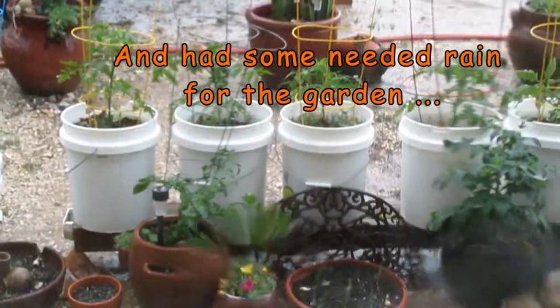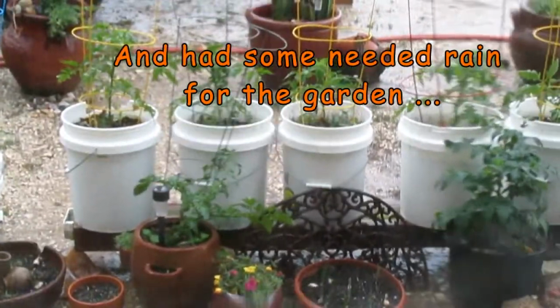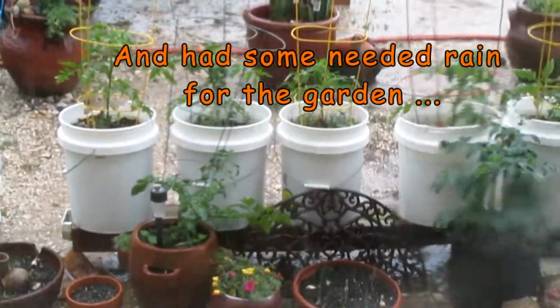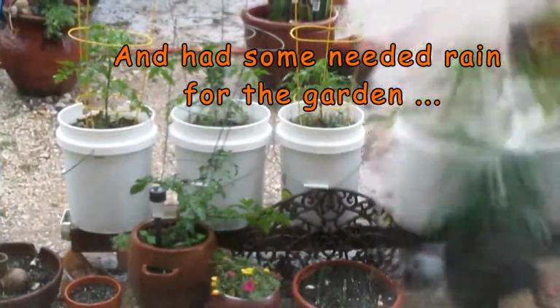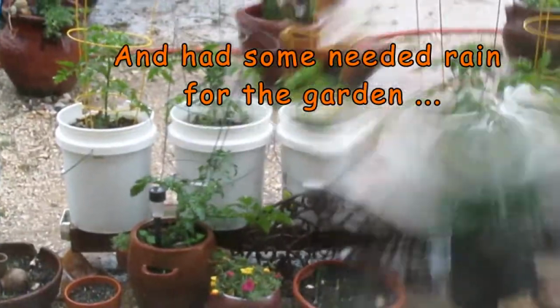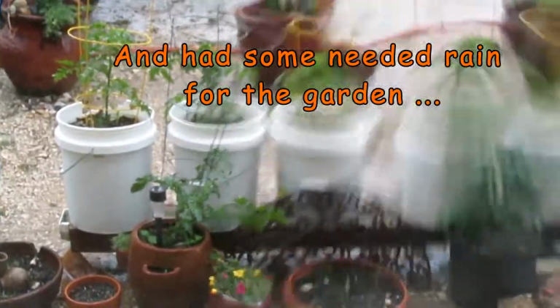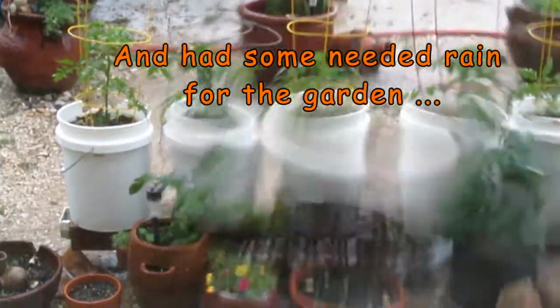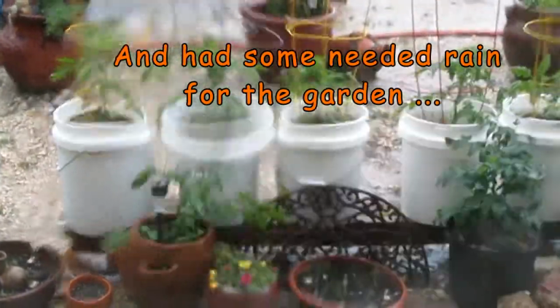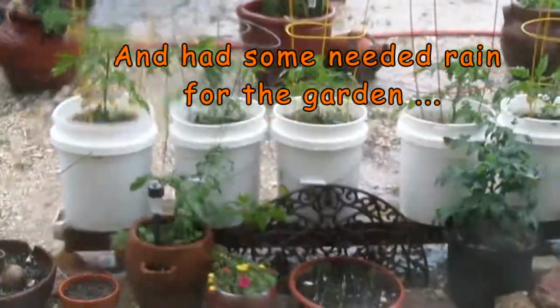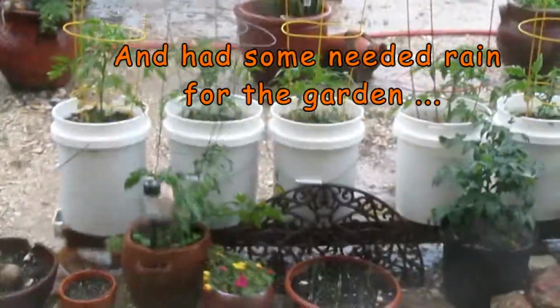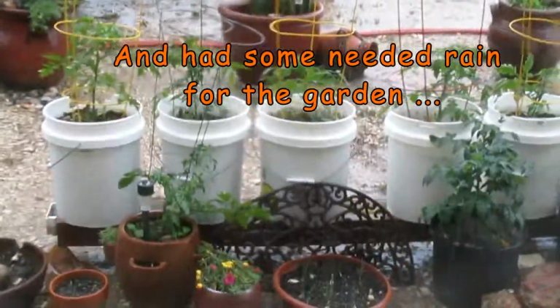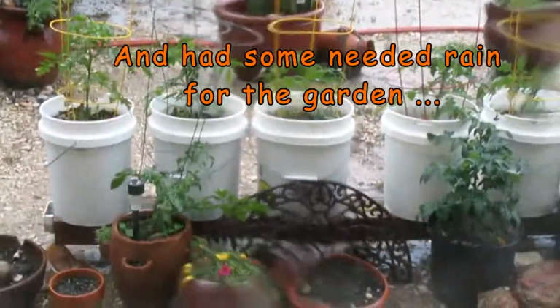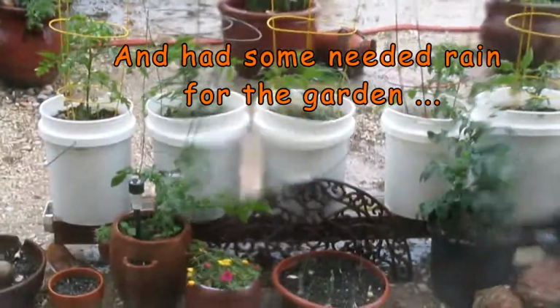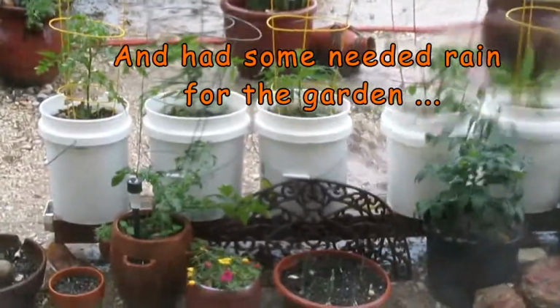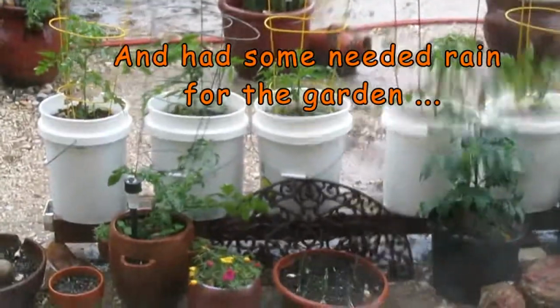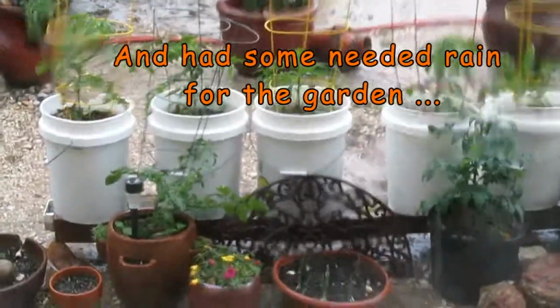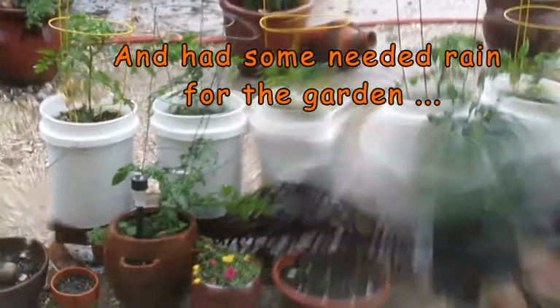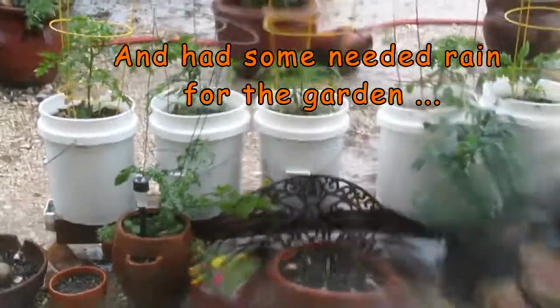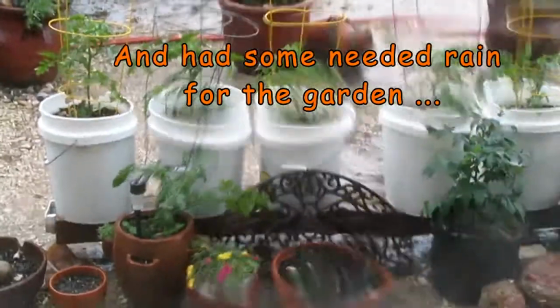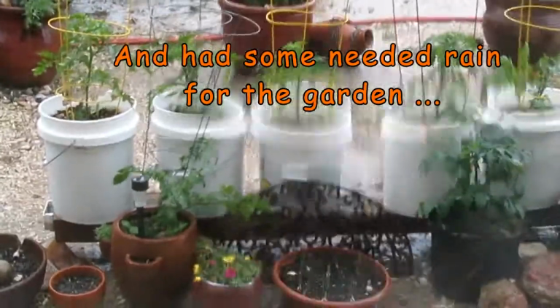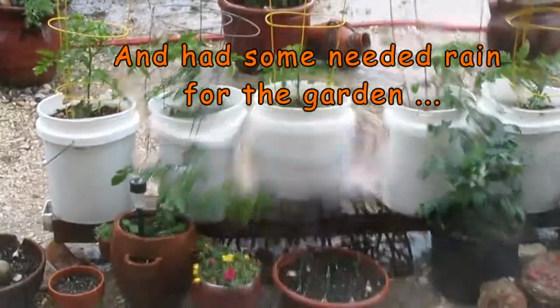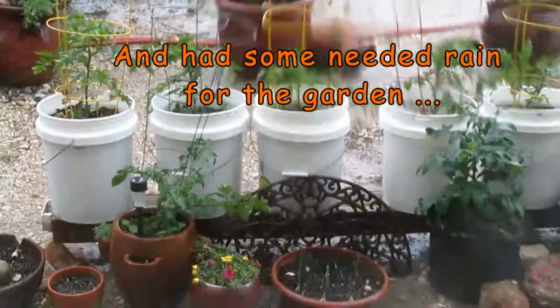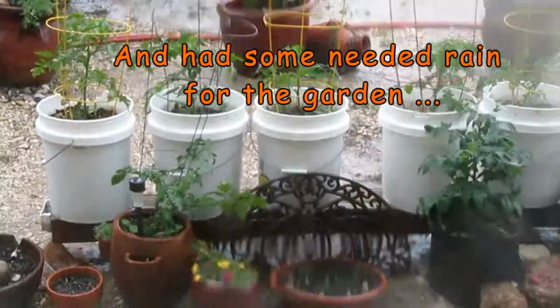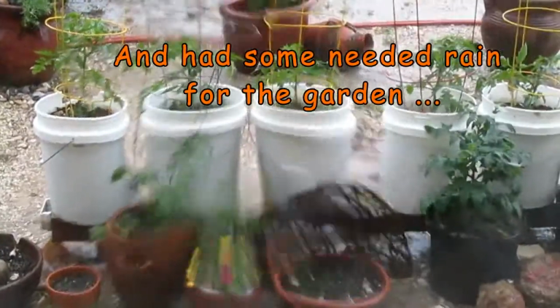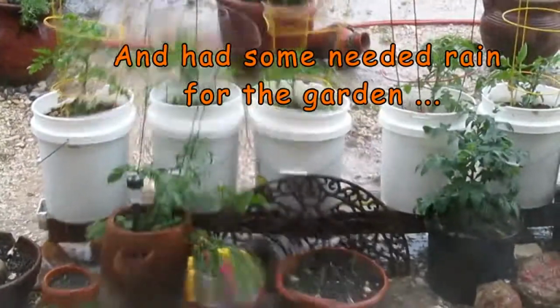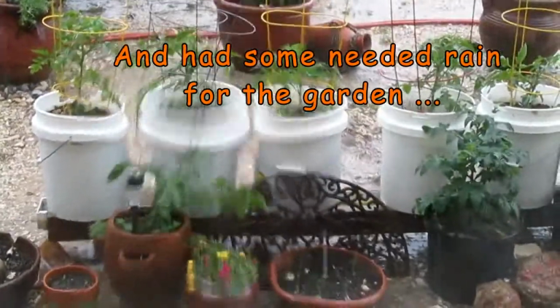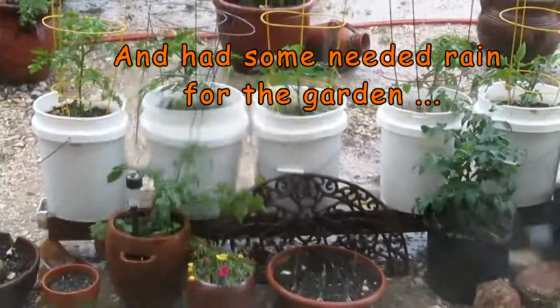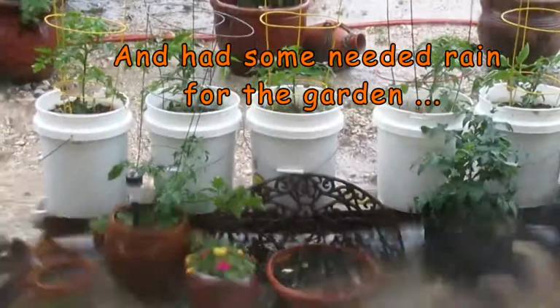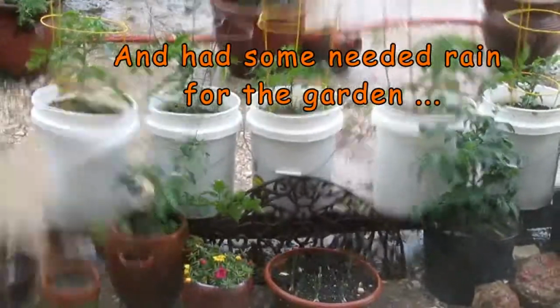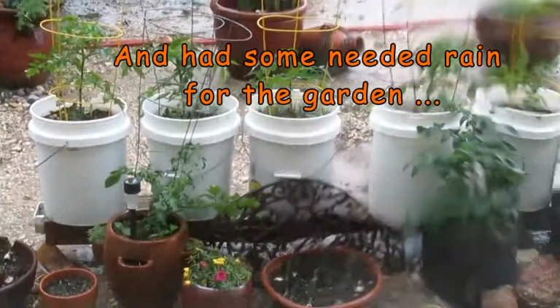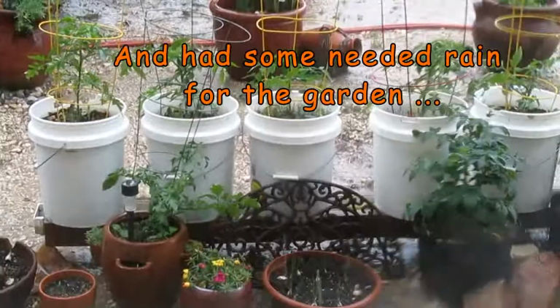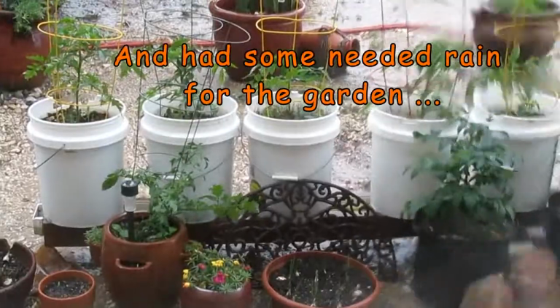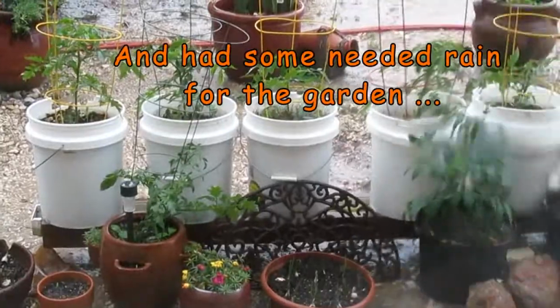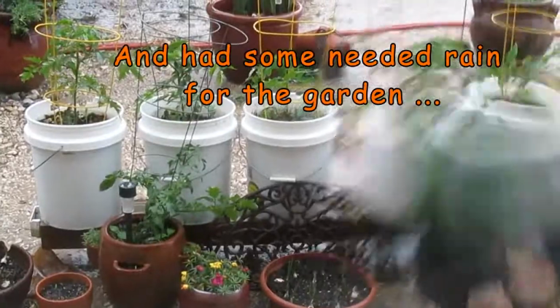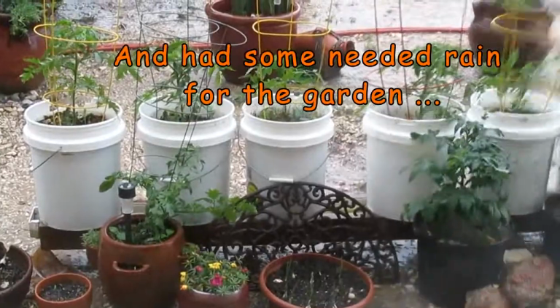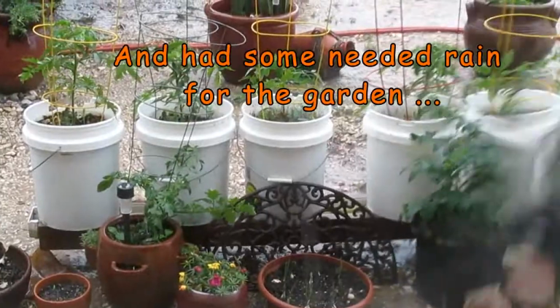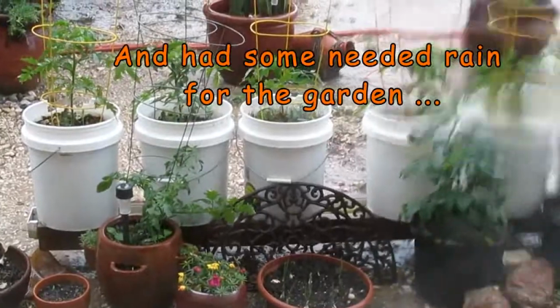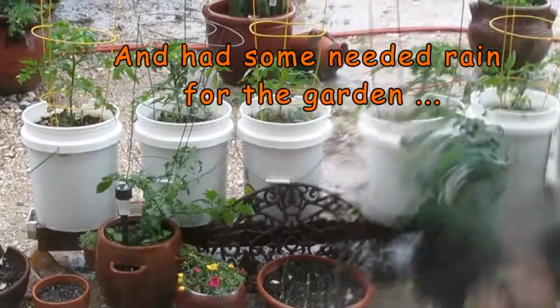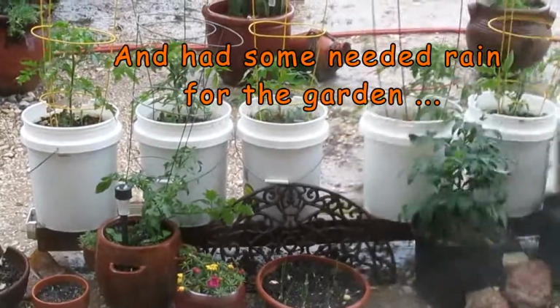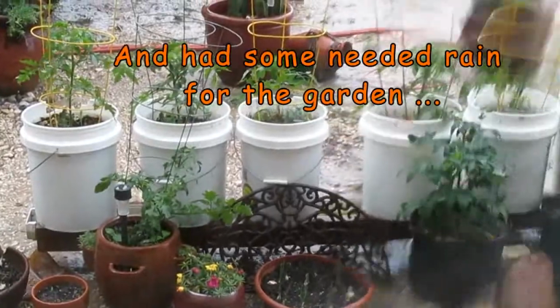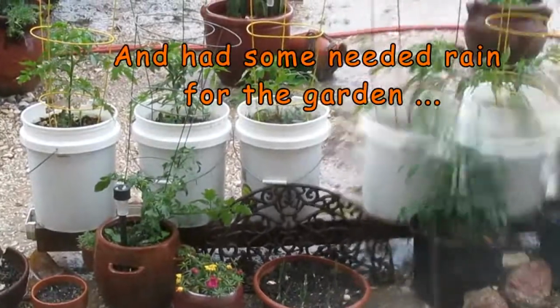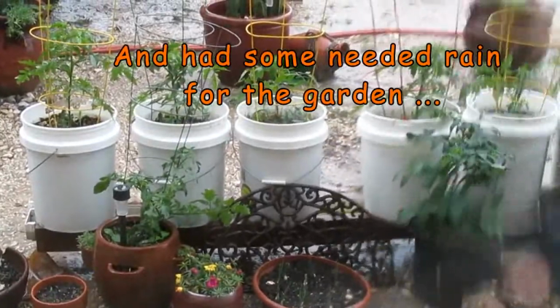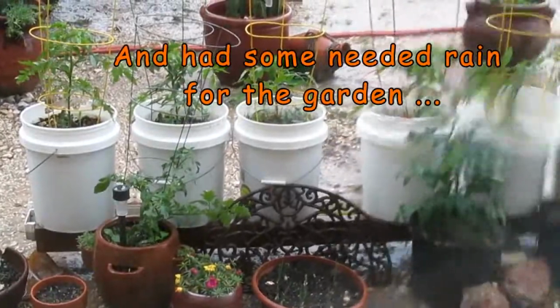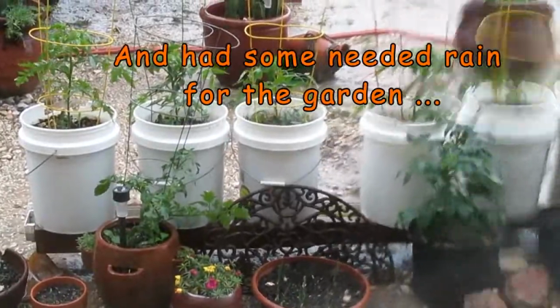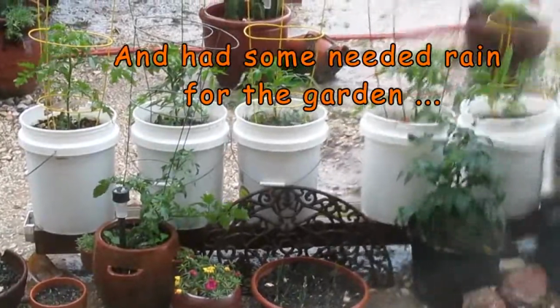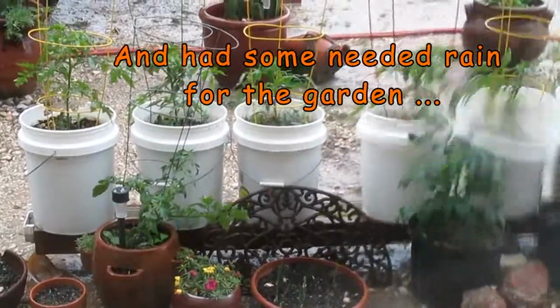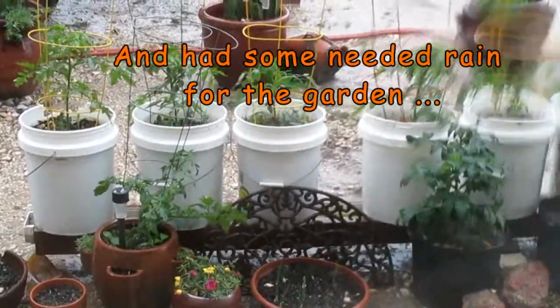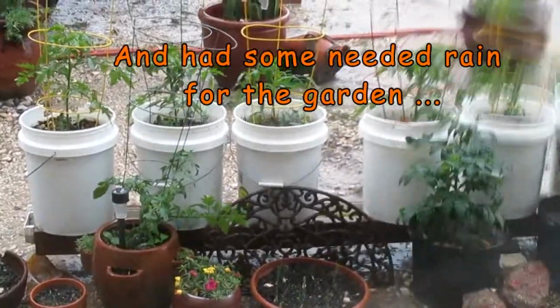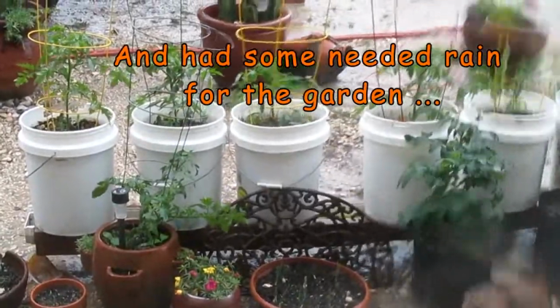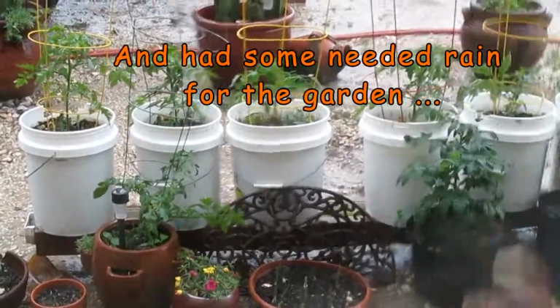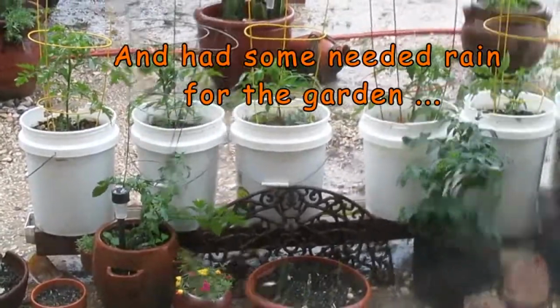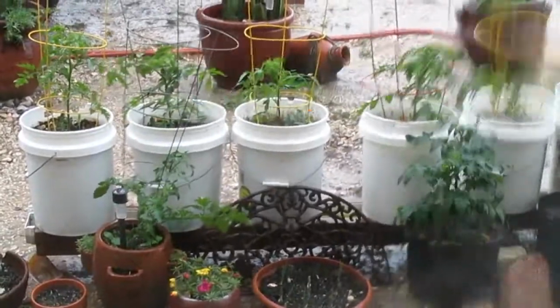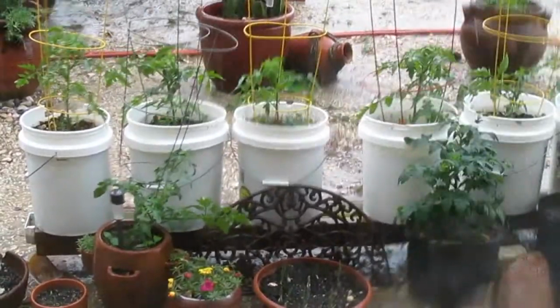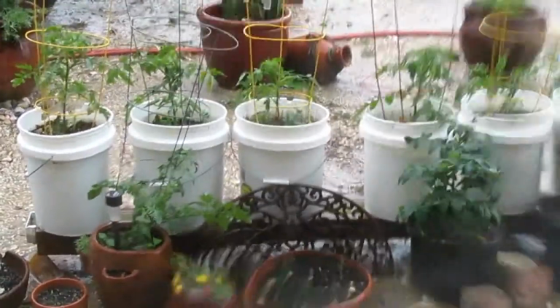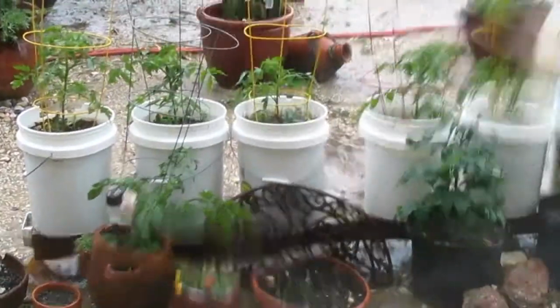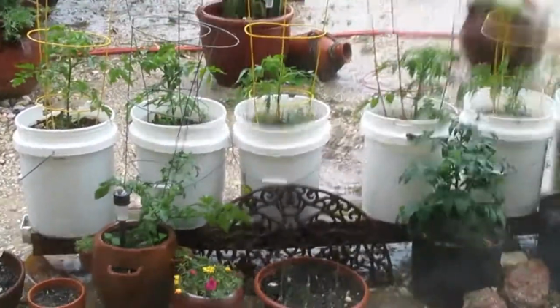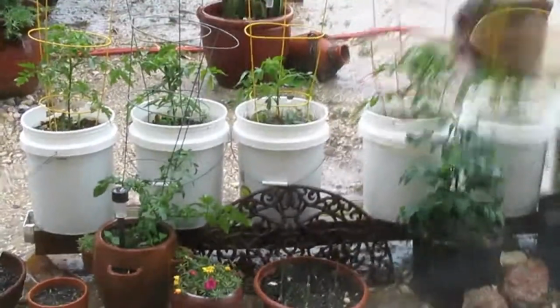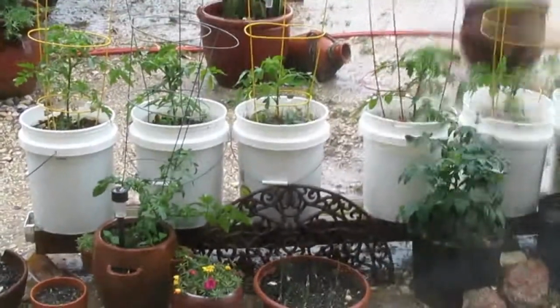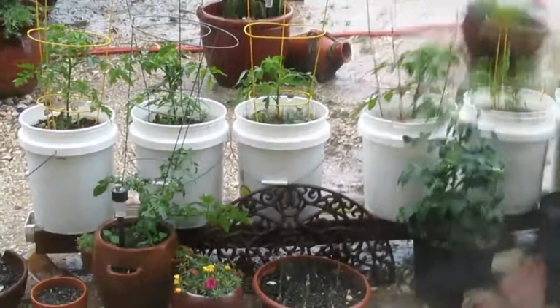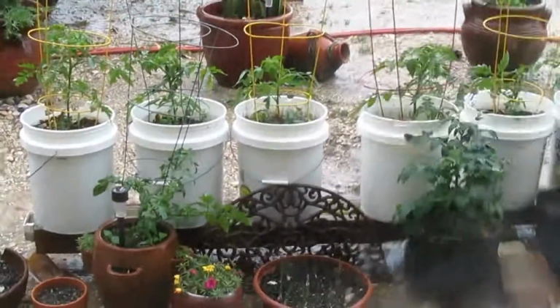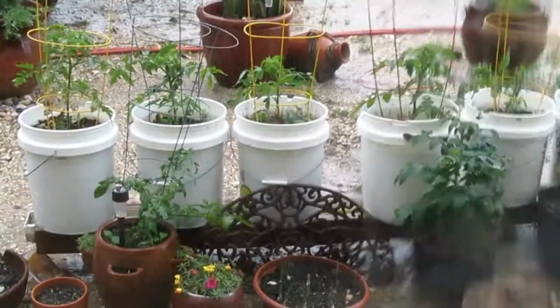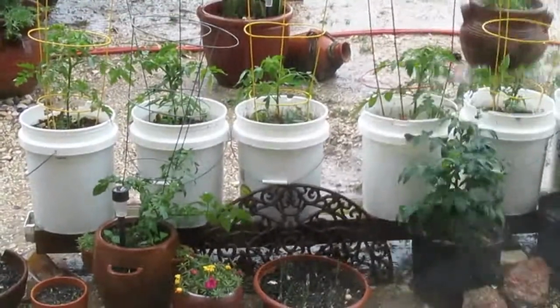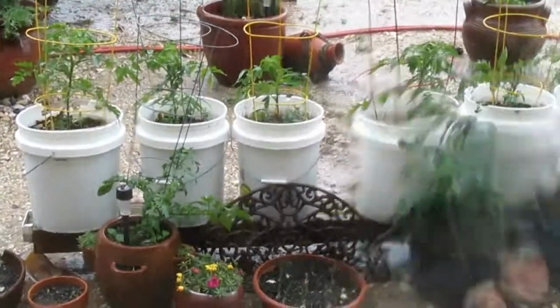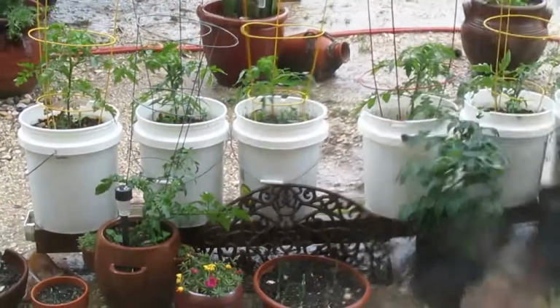Well, the garden's planted and we're having a little hail storm. But it's just pea-sized so far, so I think we'll be okay.